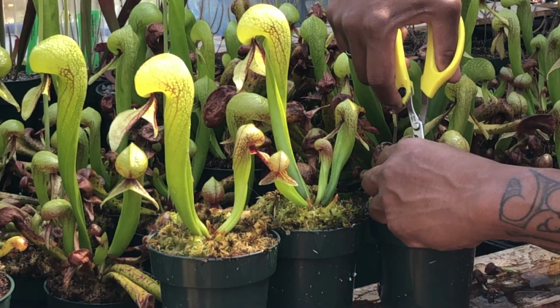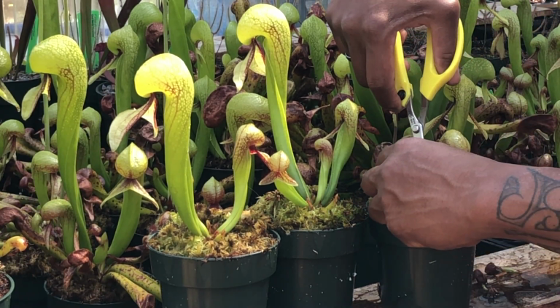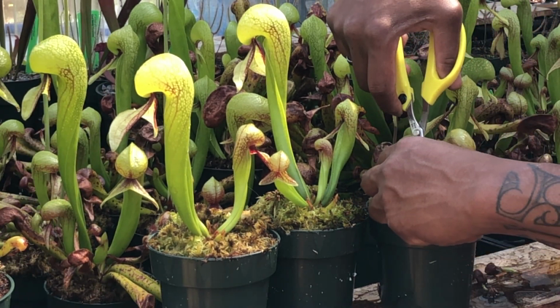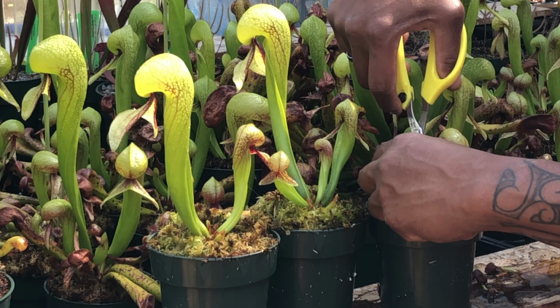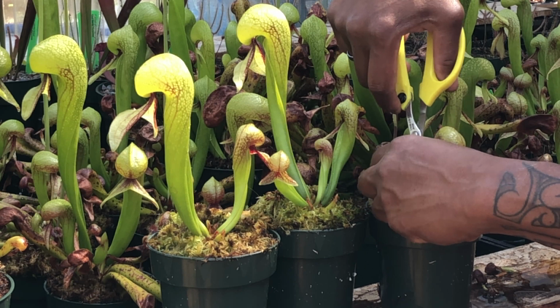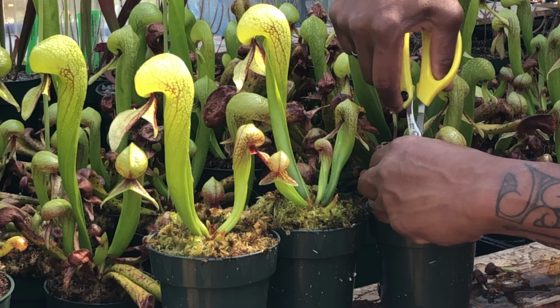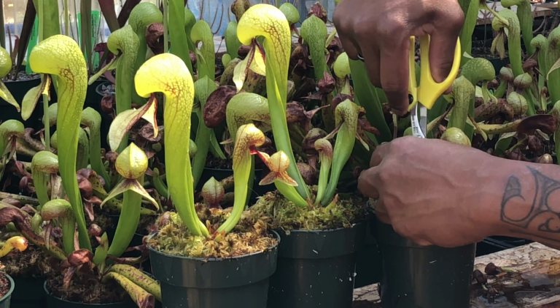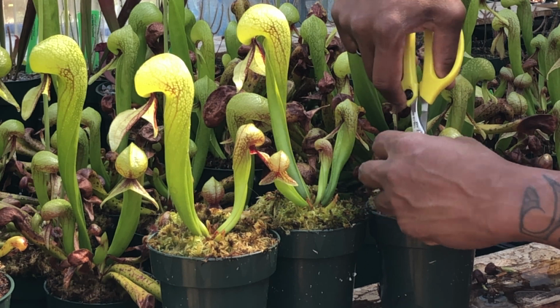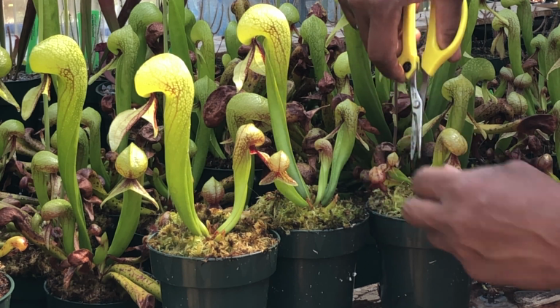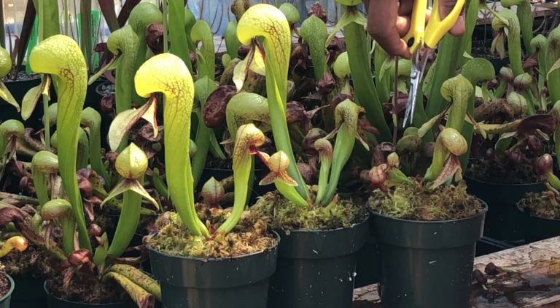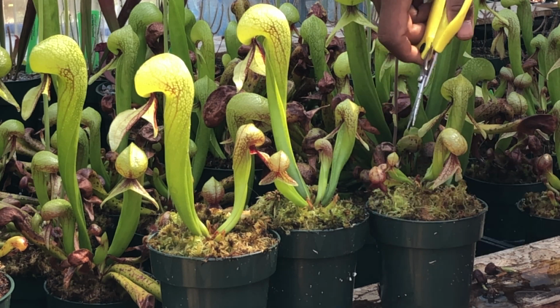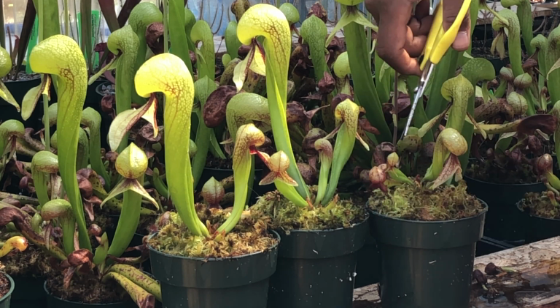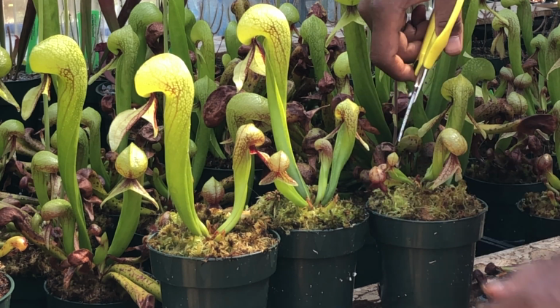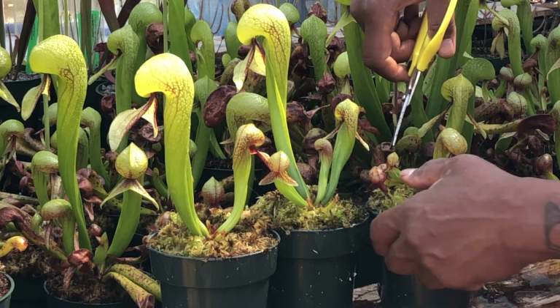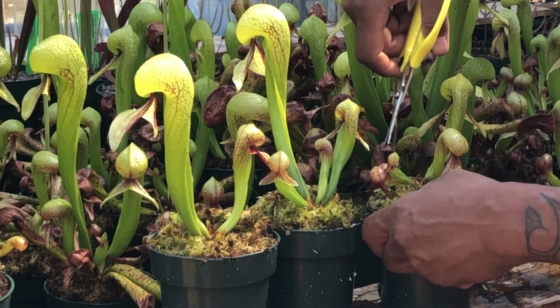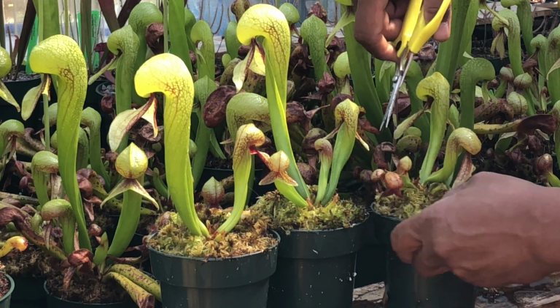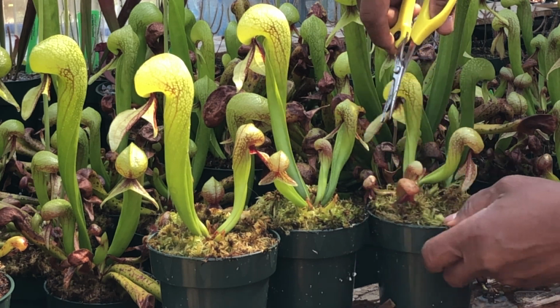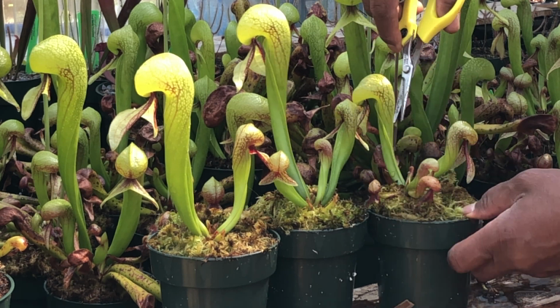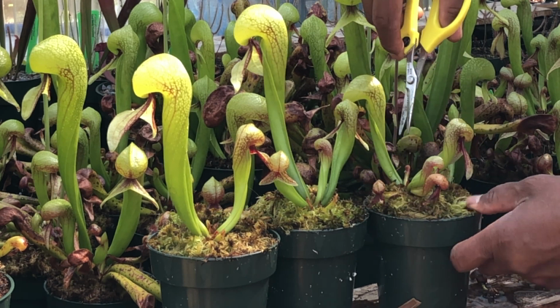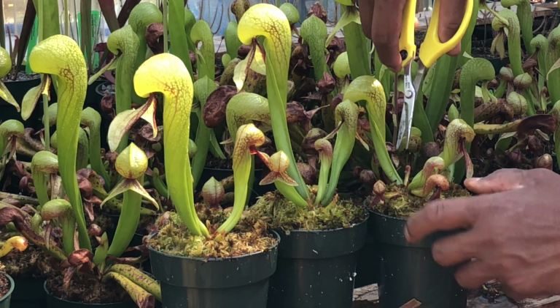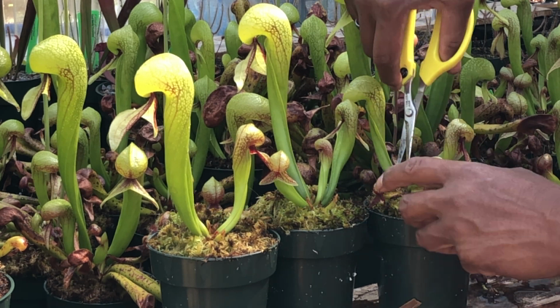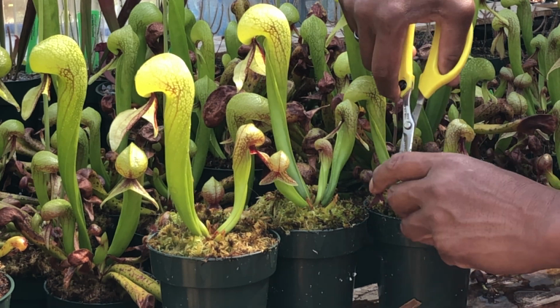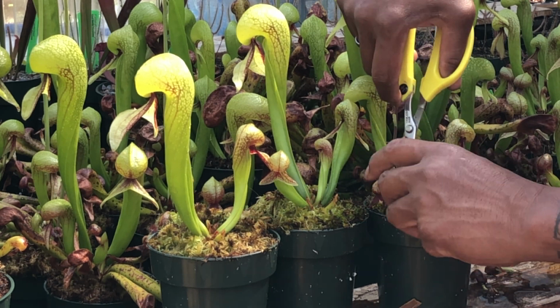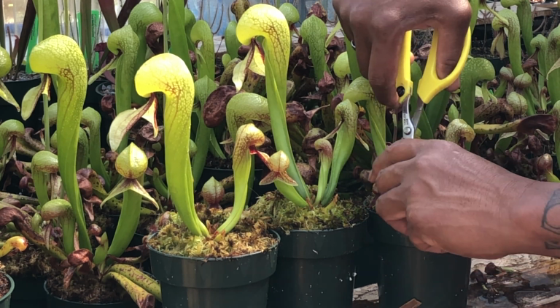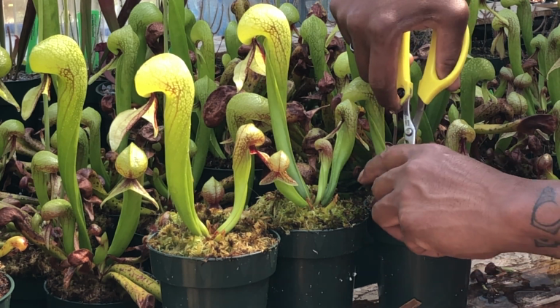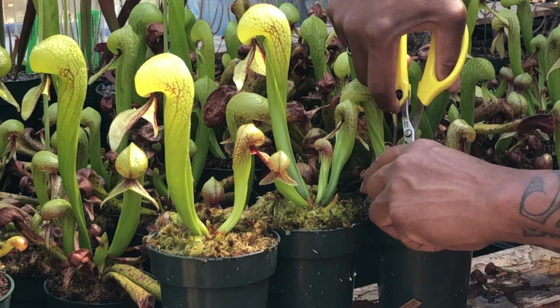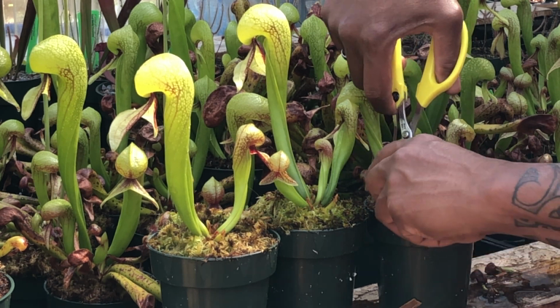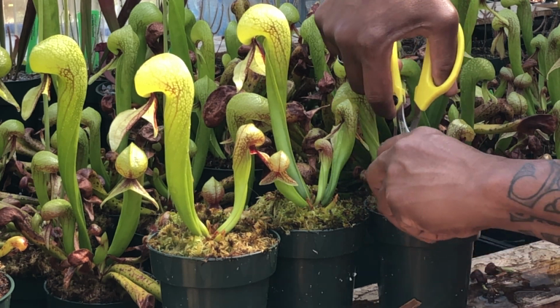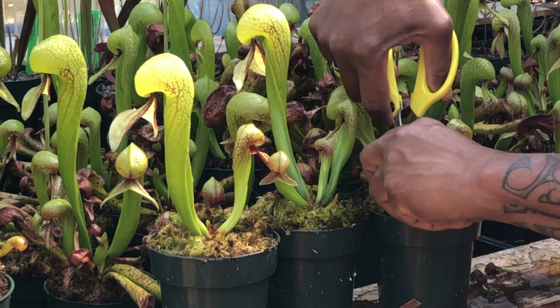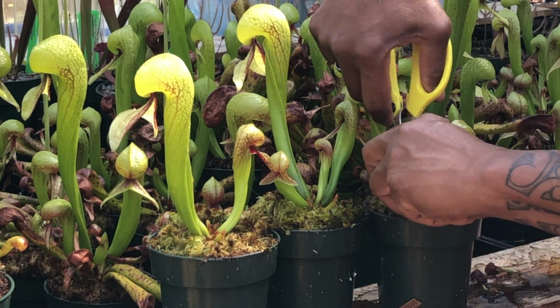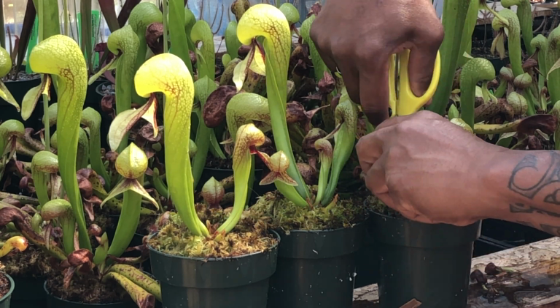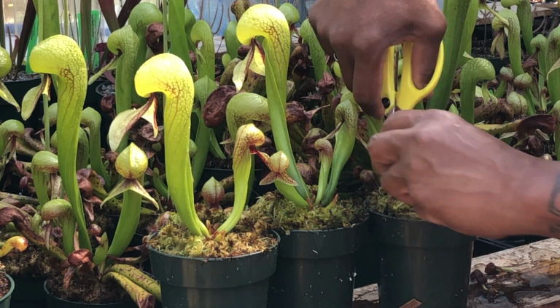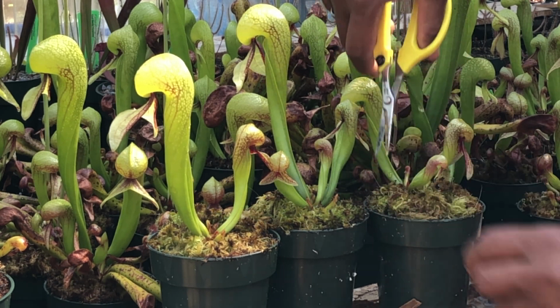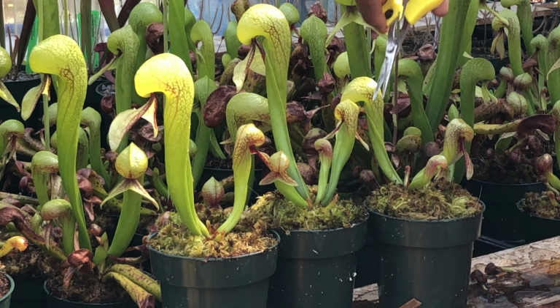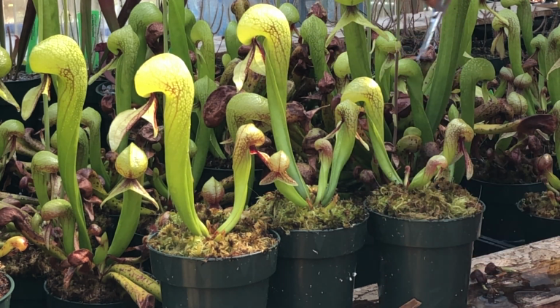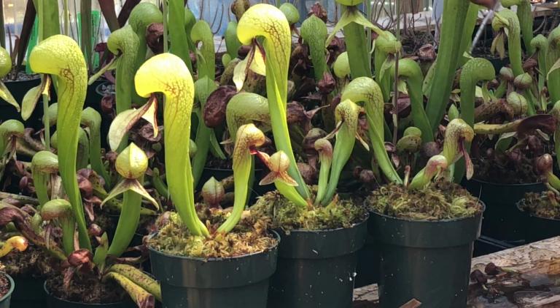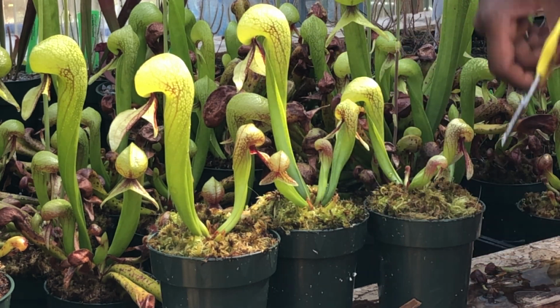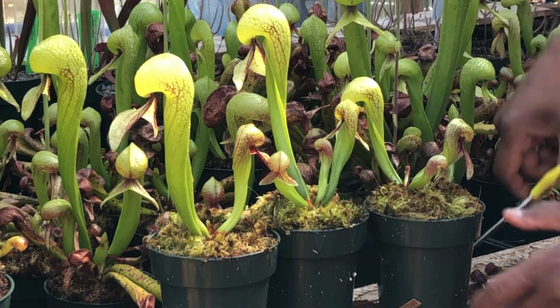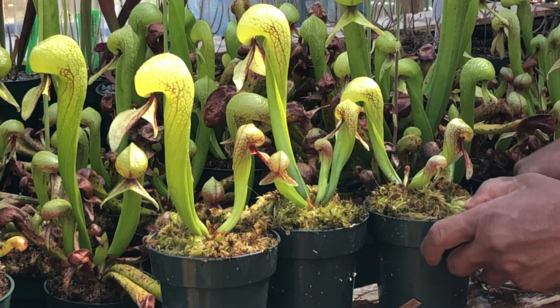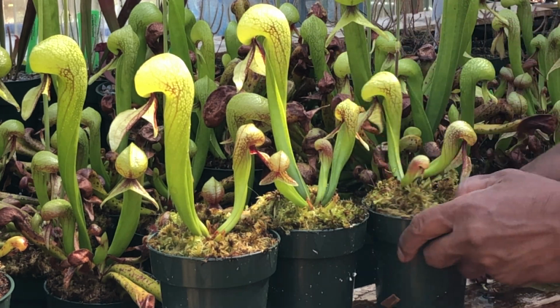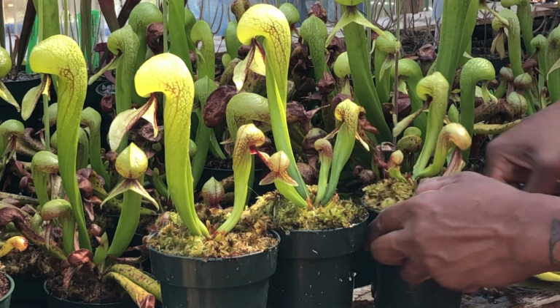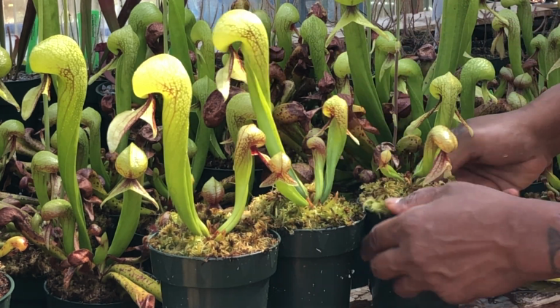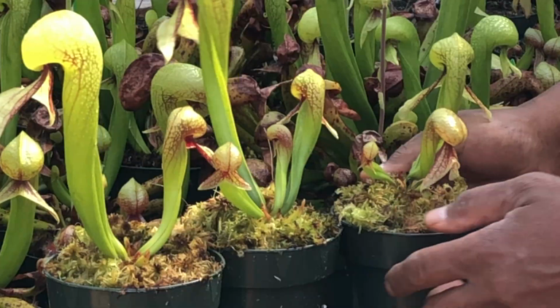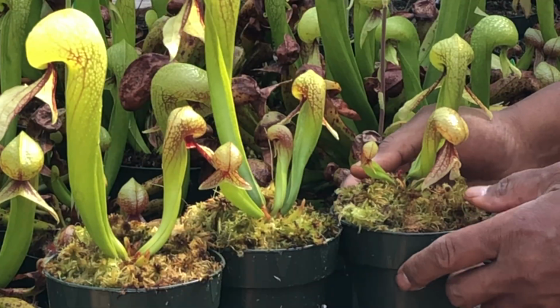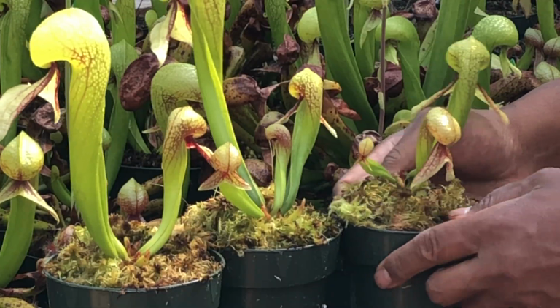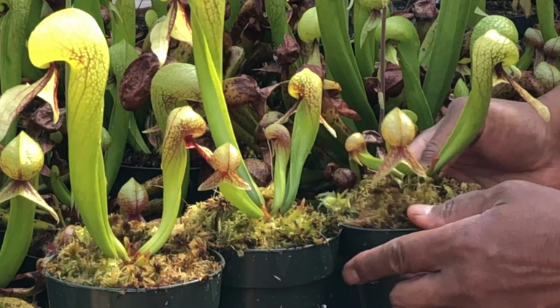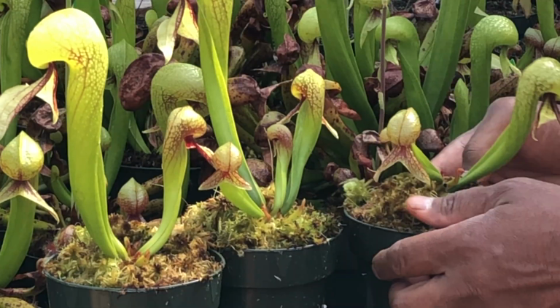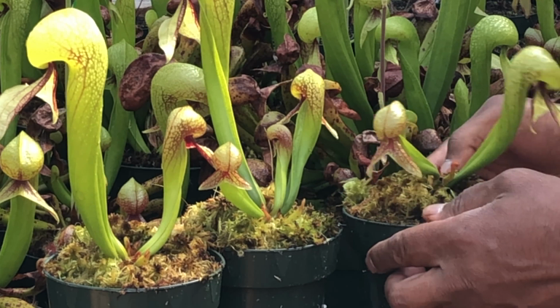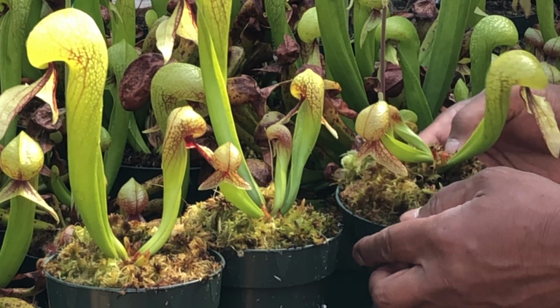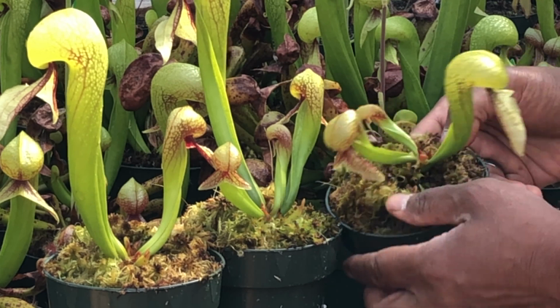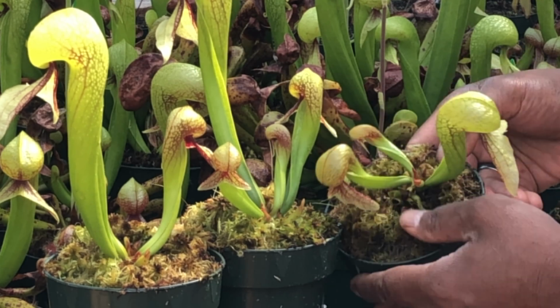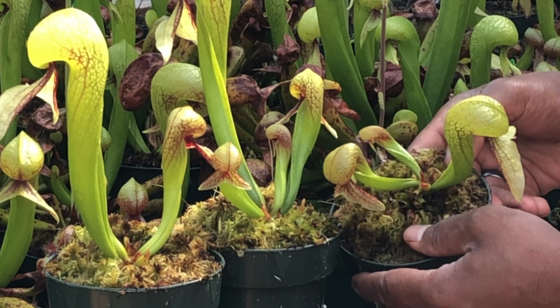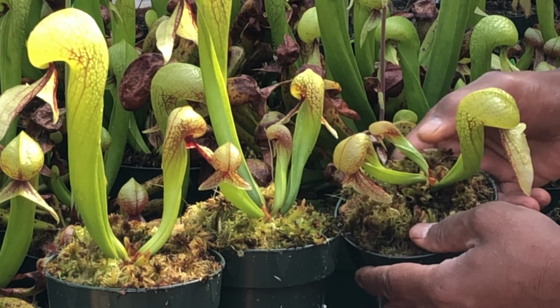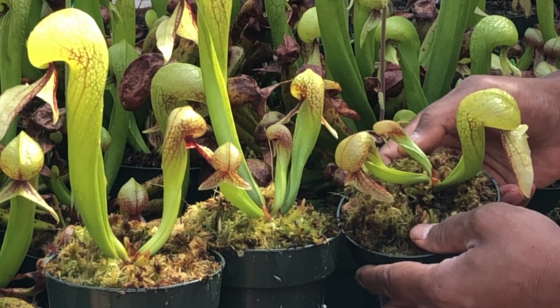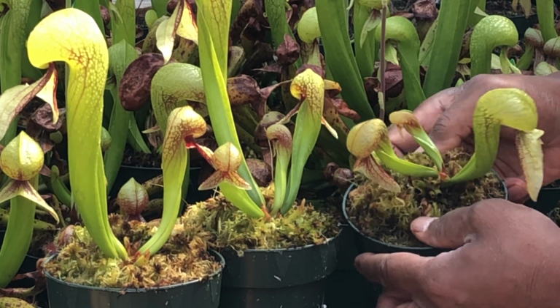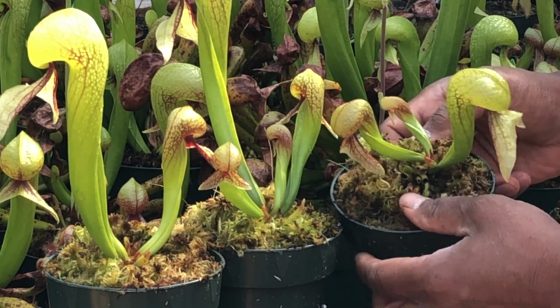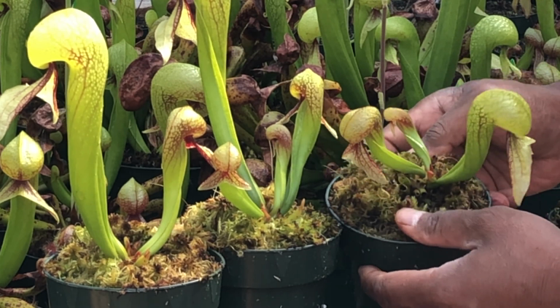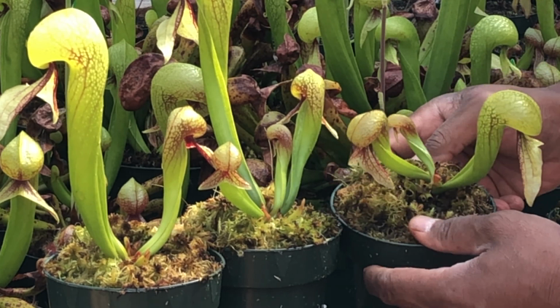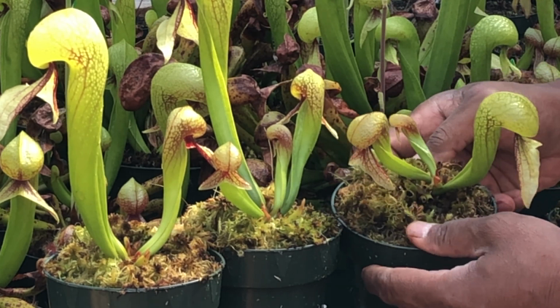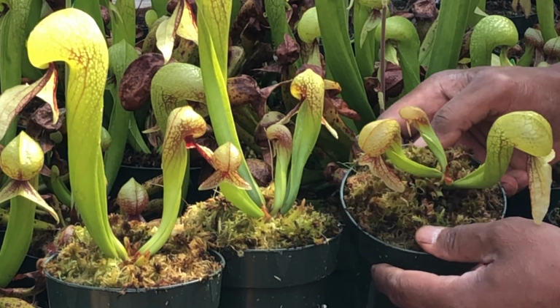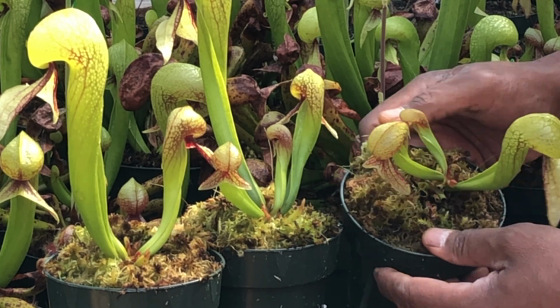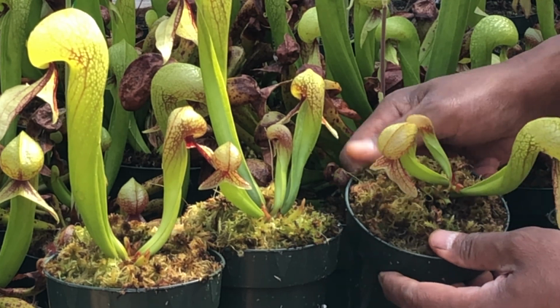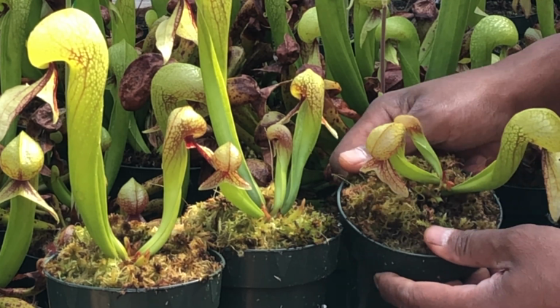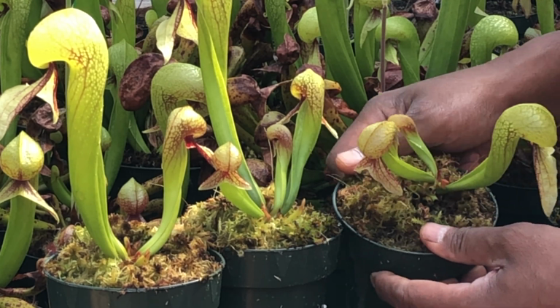I wouldn't have to trim them off when the older pitchers start turning brown. And this is what the plant will now look like.